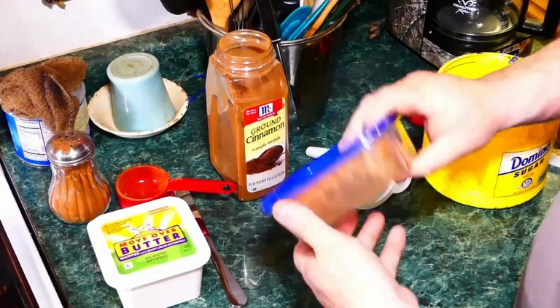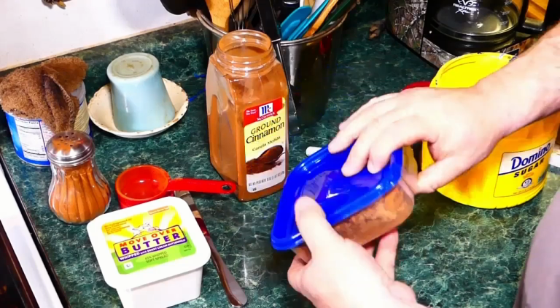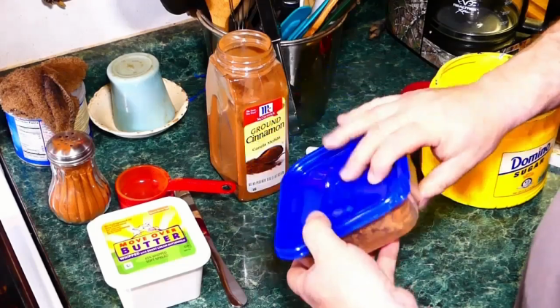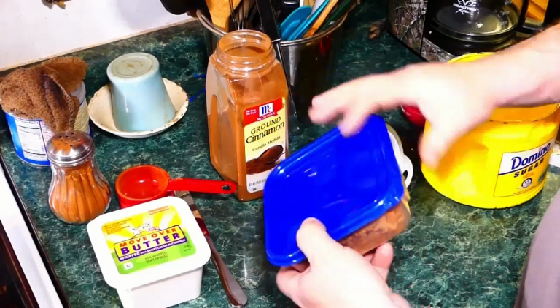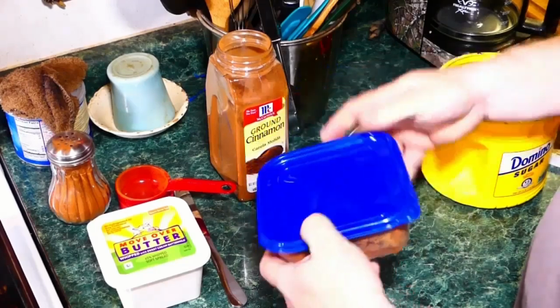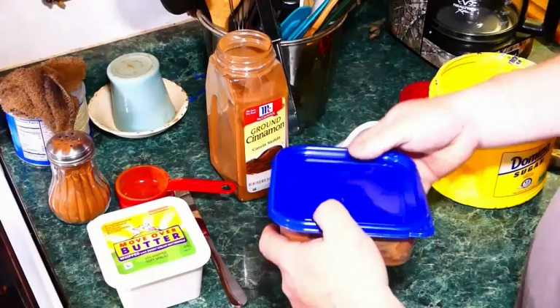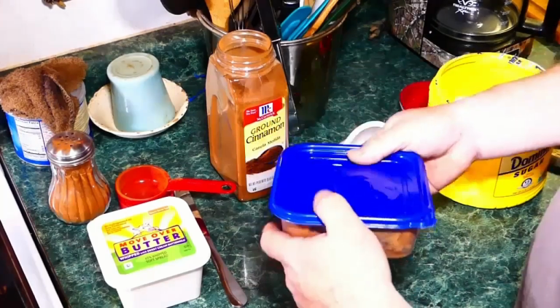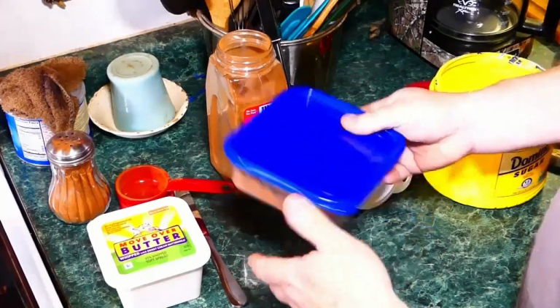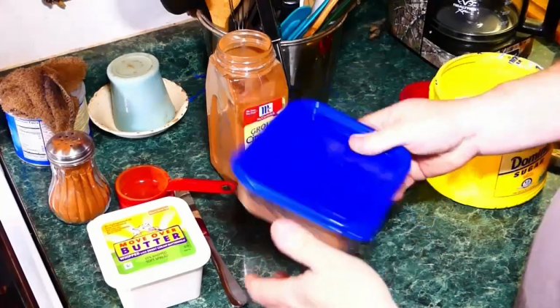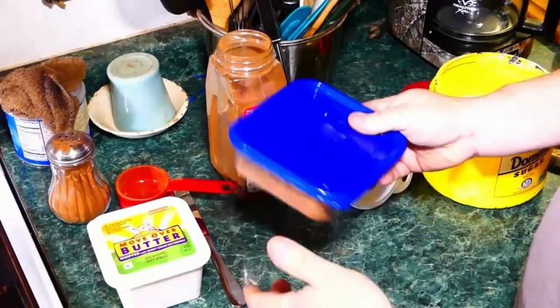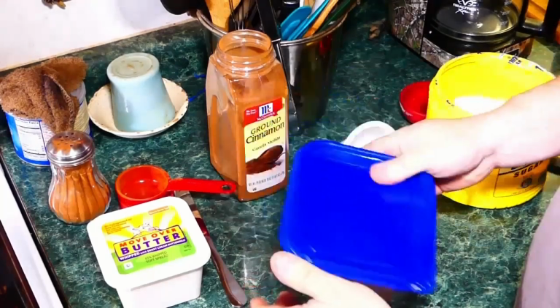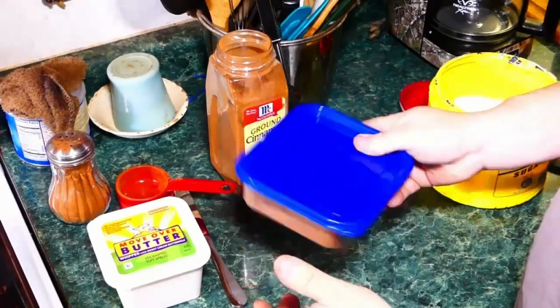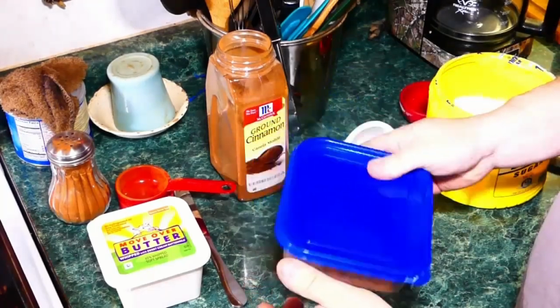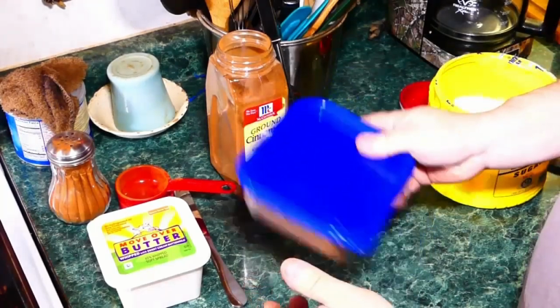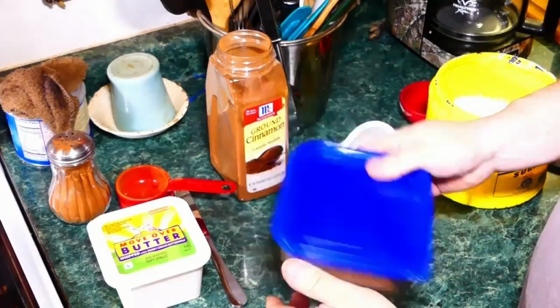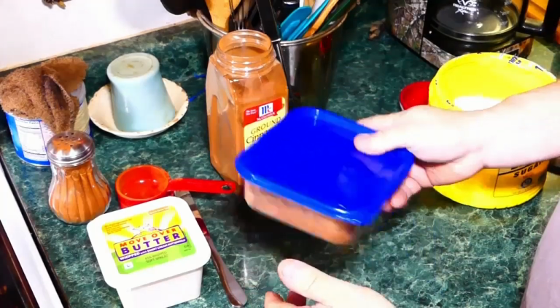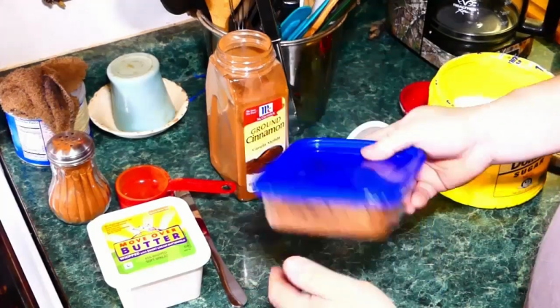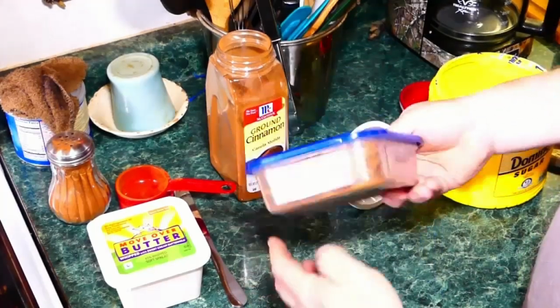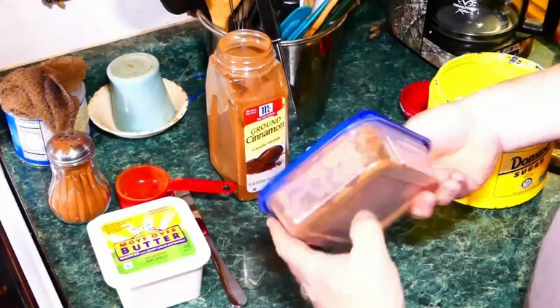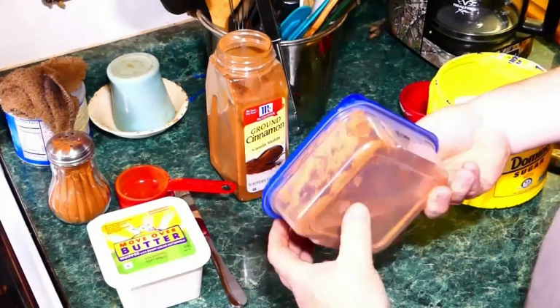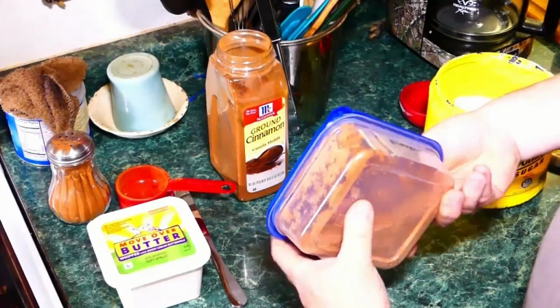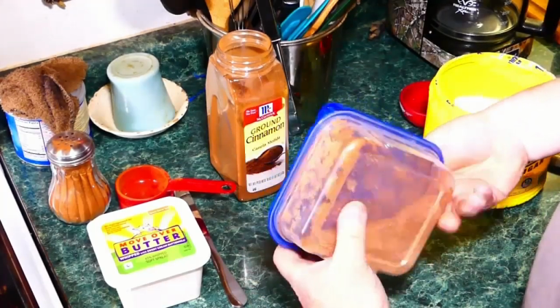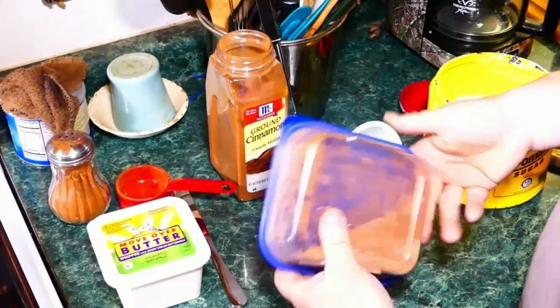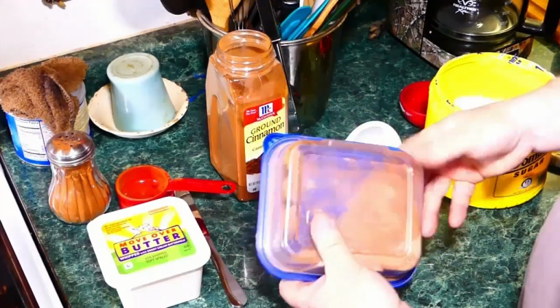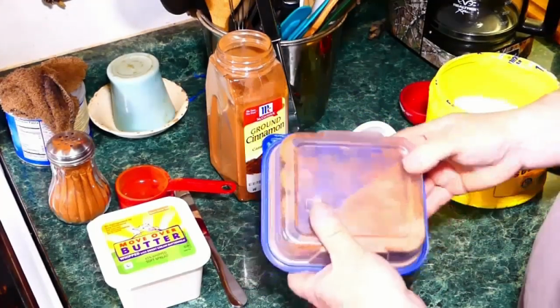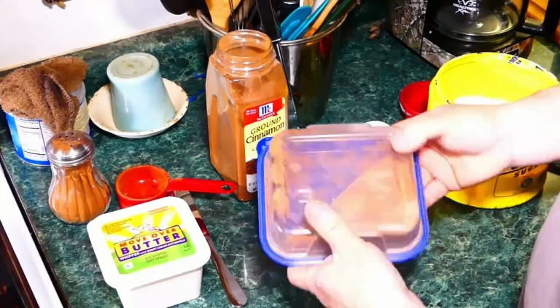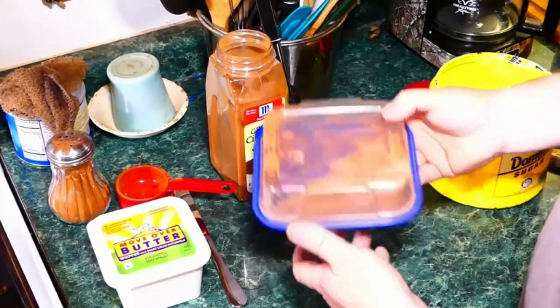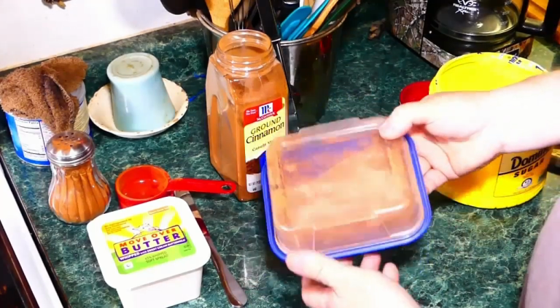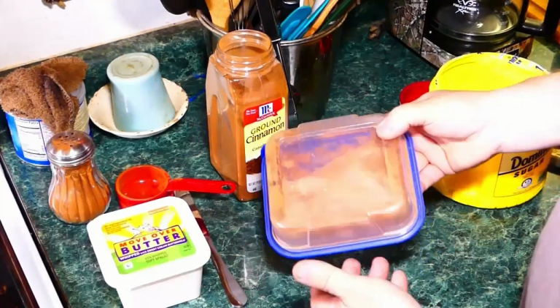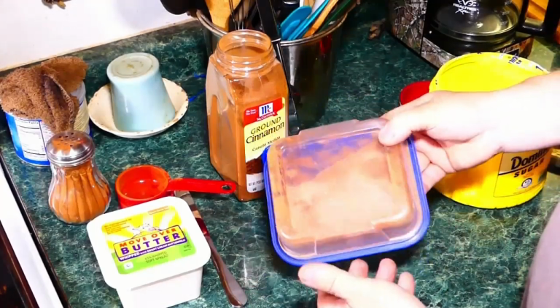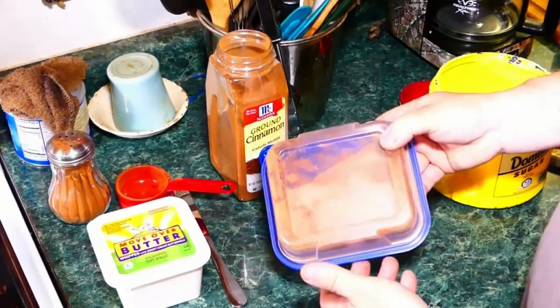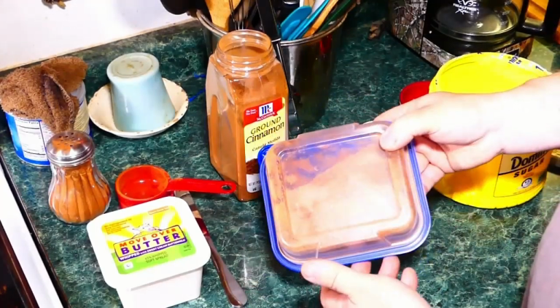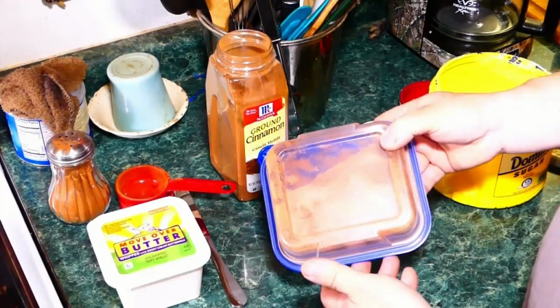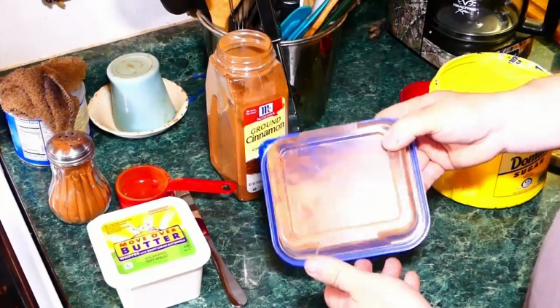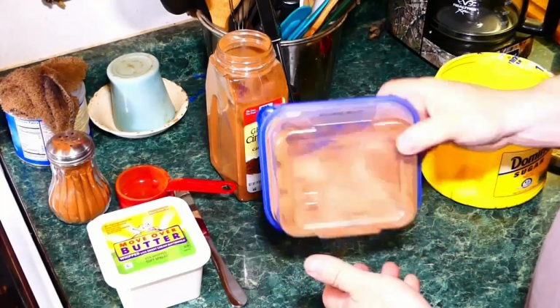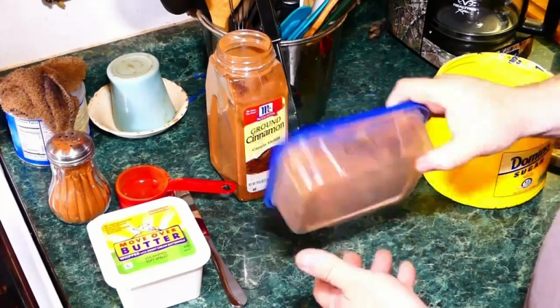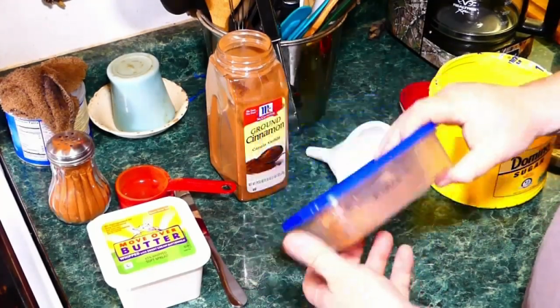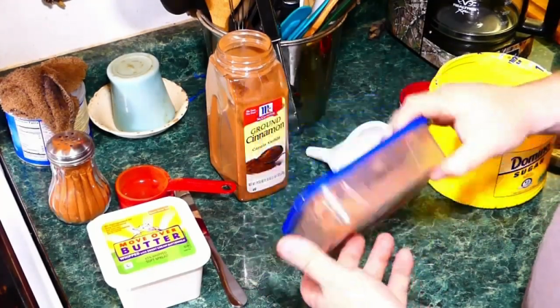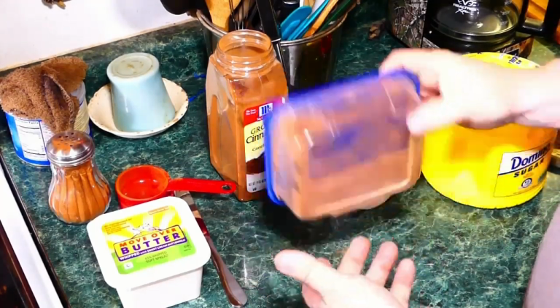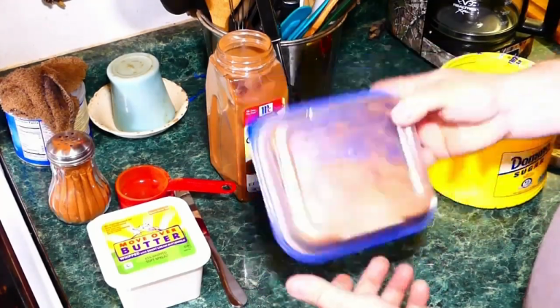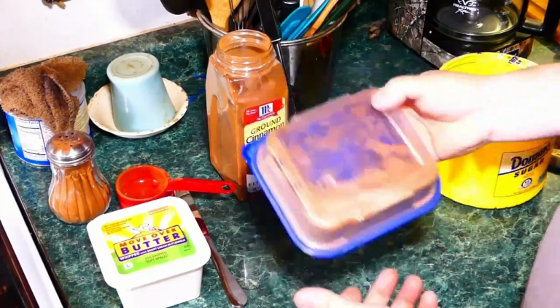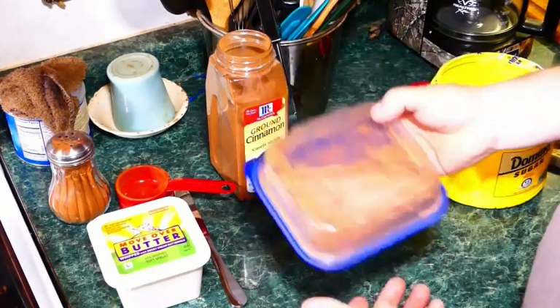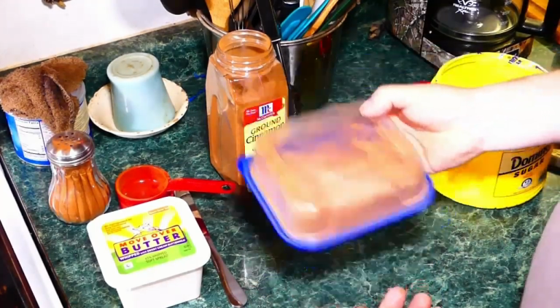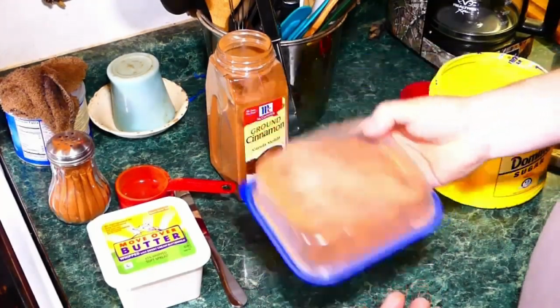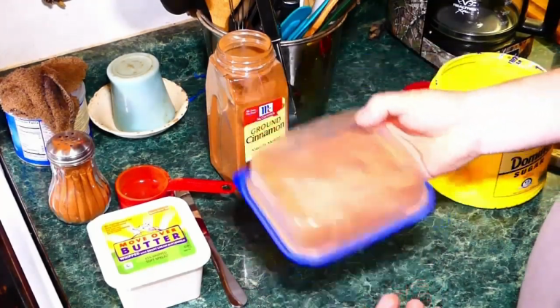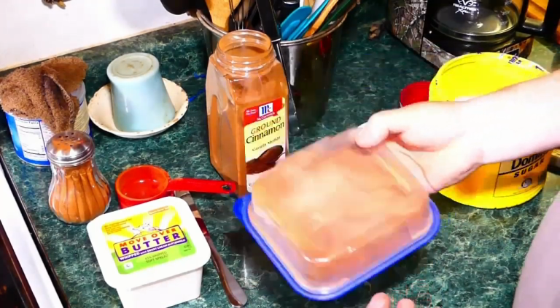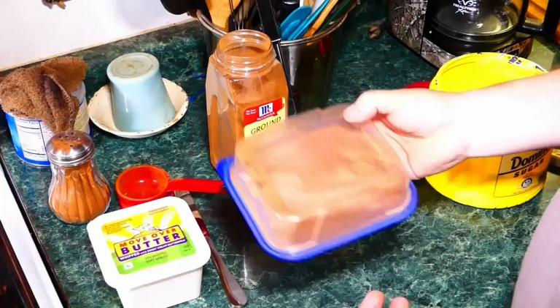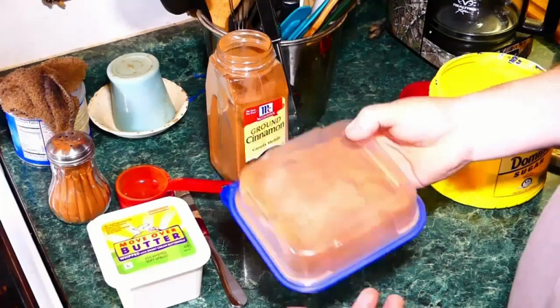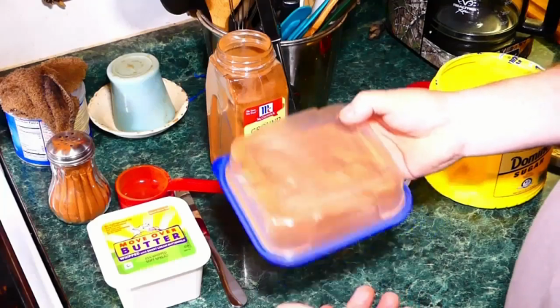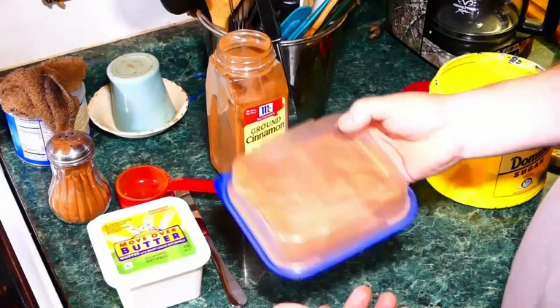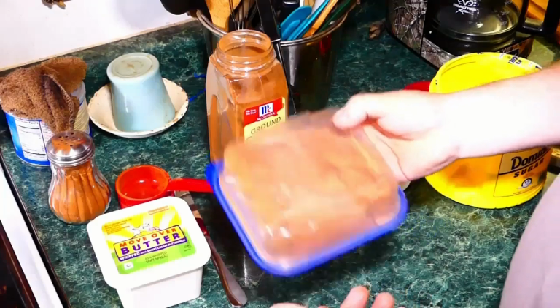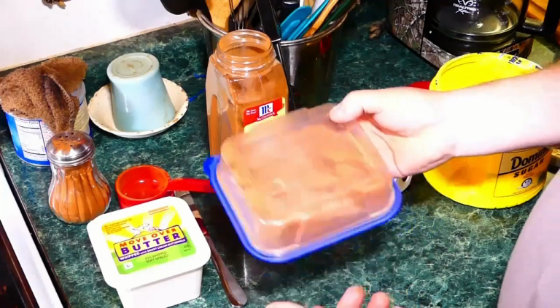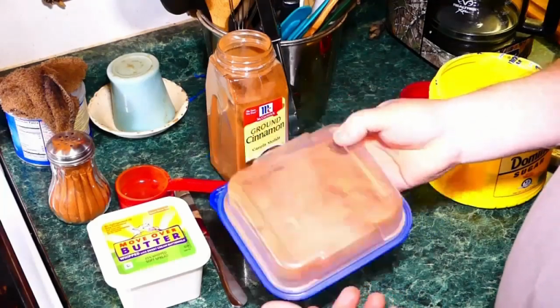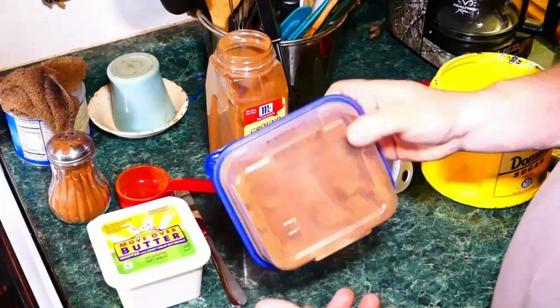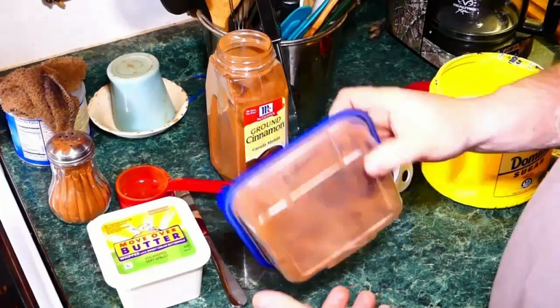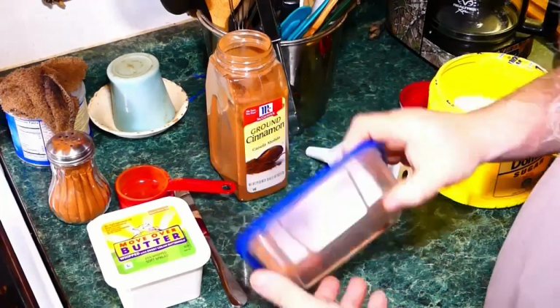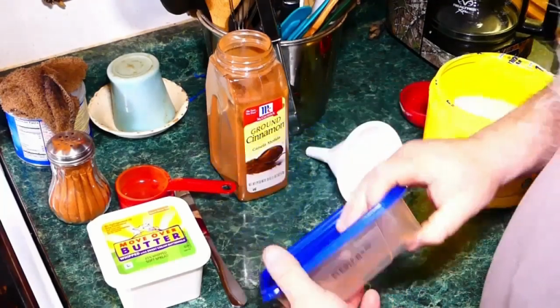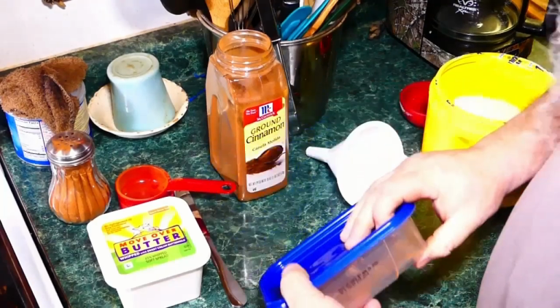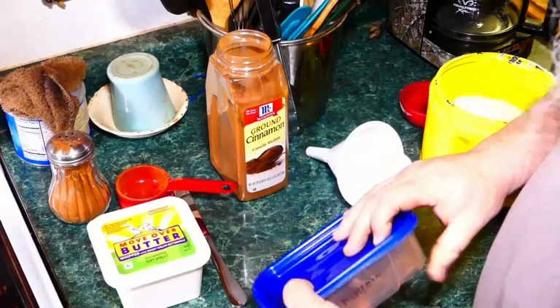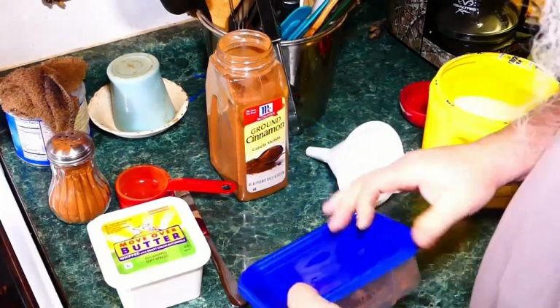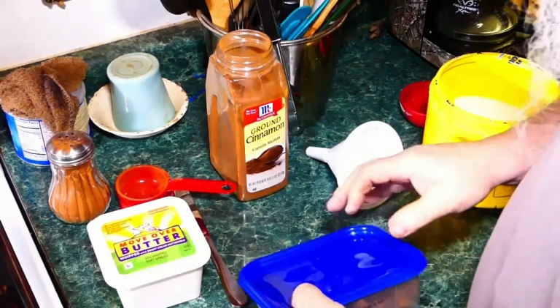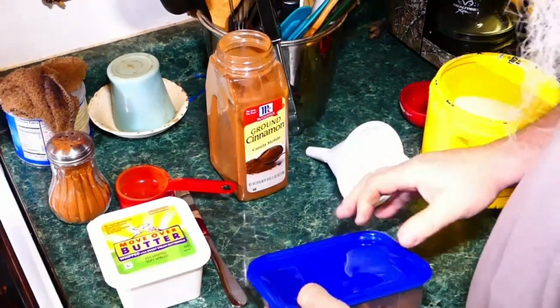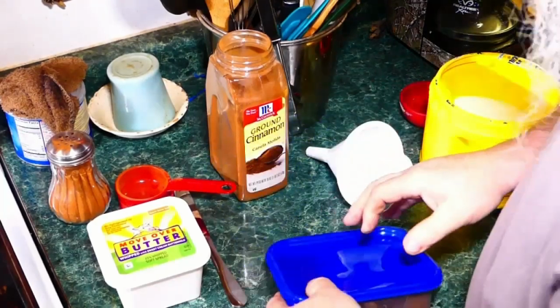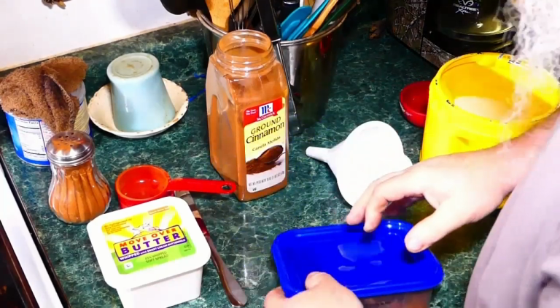And then shake it up. It's that simple. There you go. Now let's start making some toast.